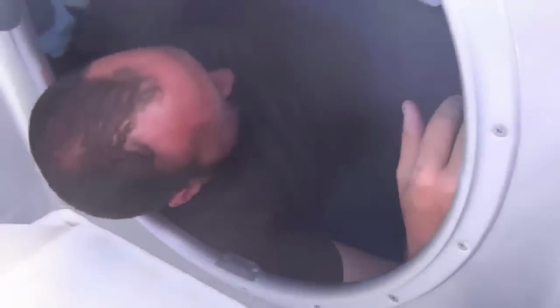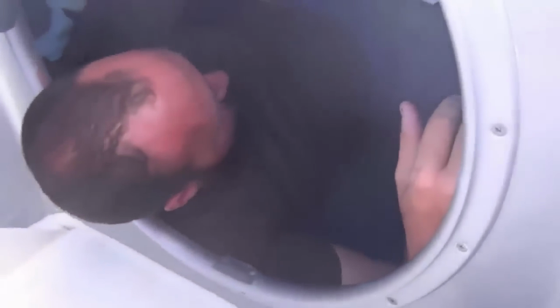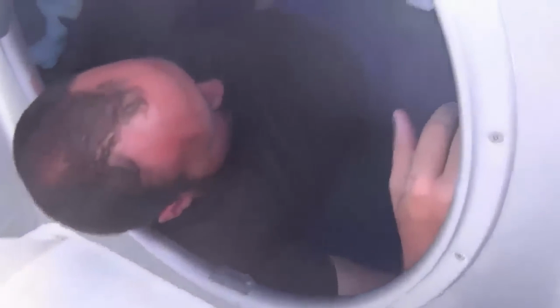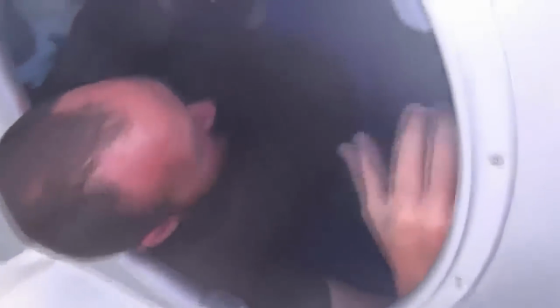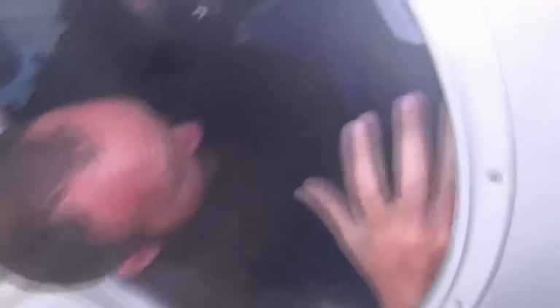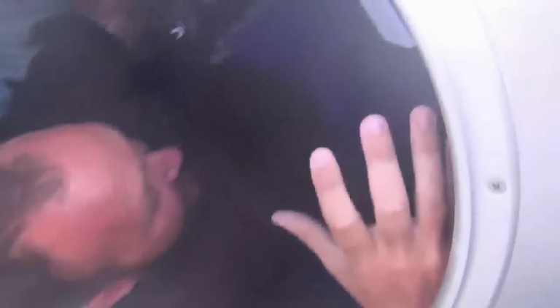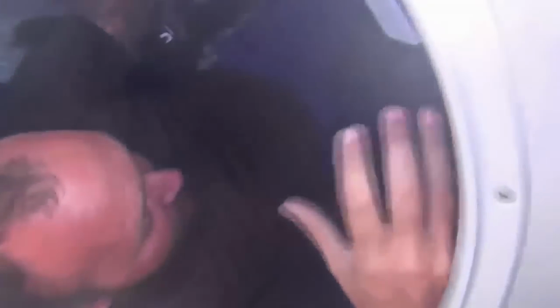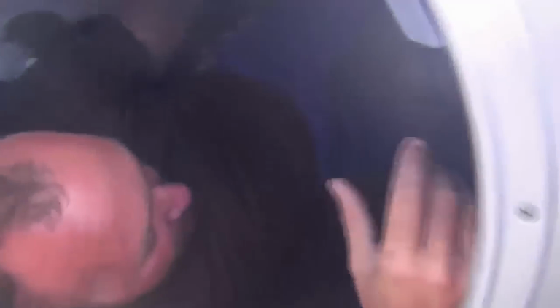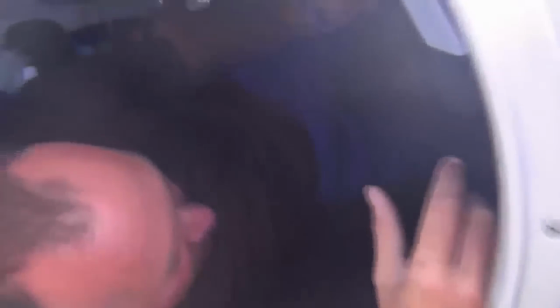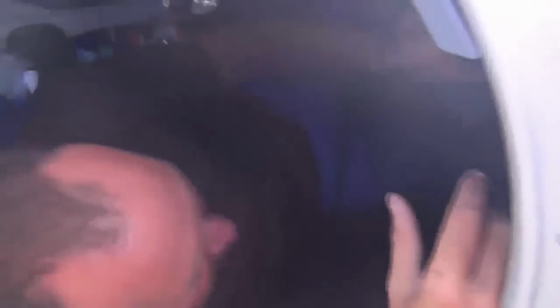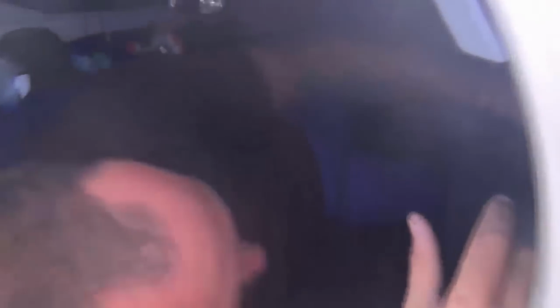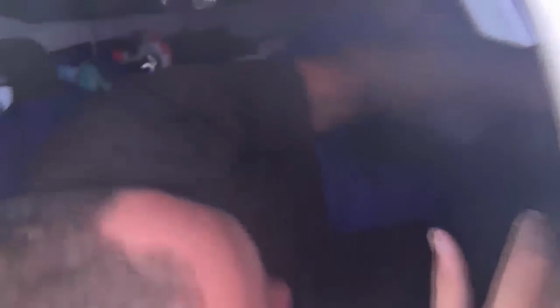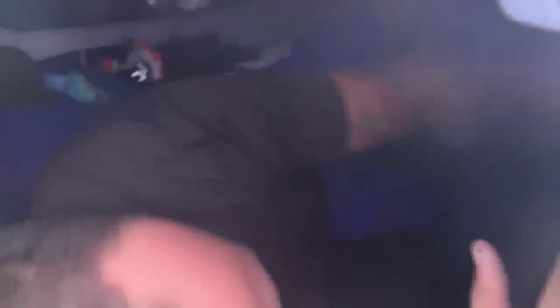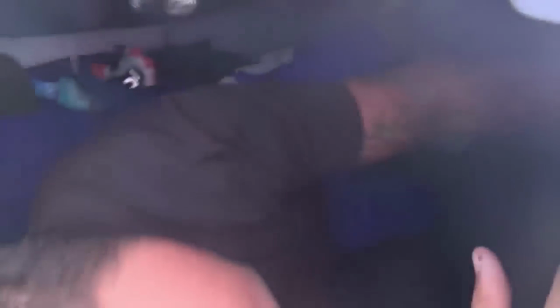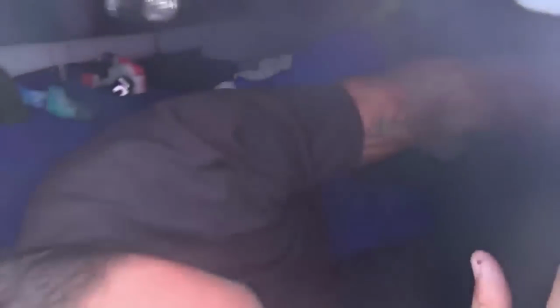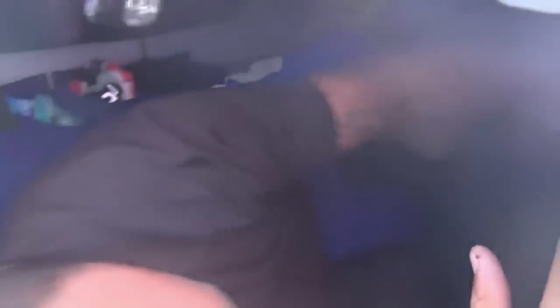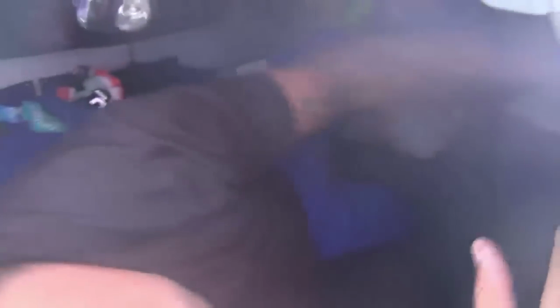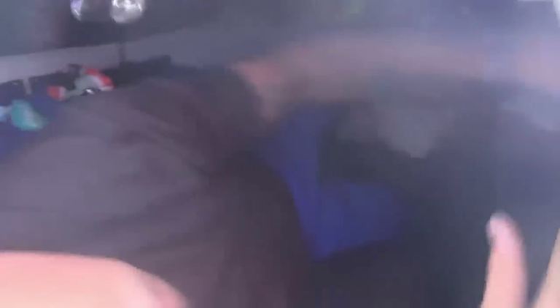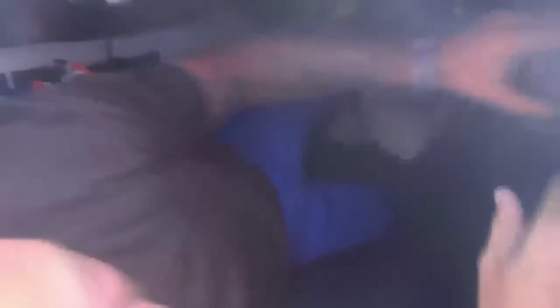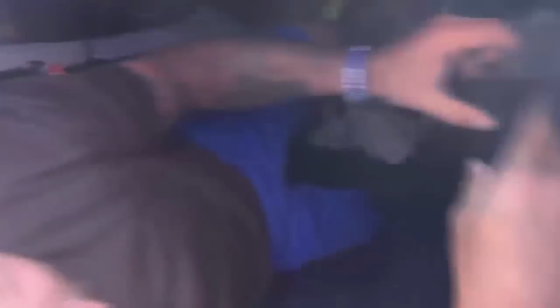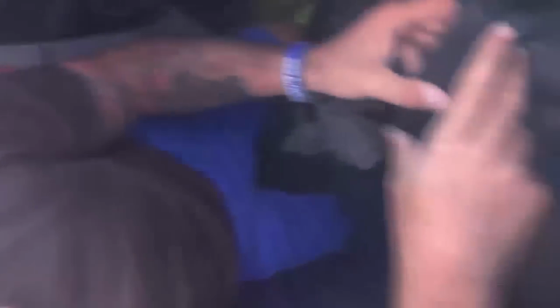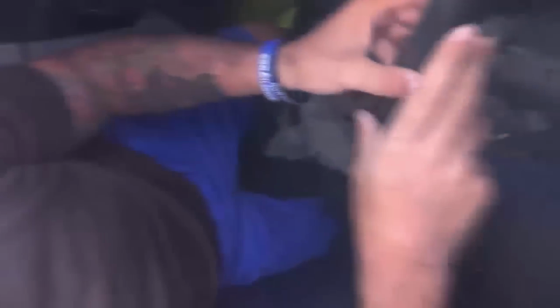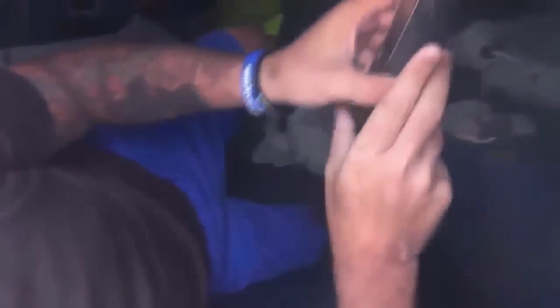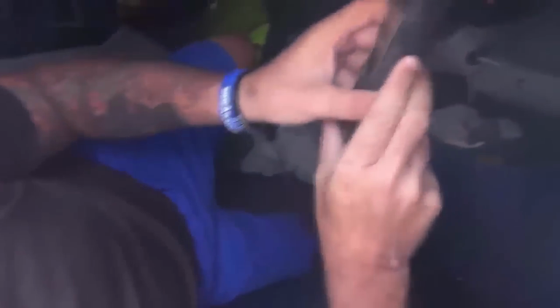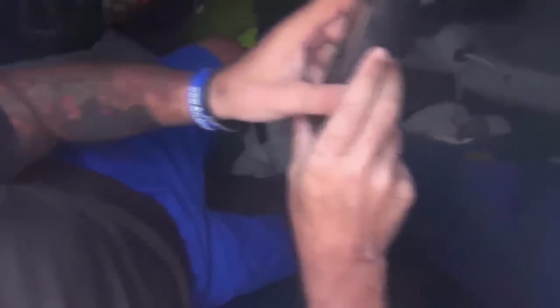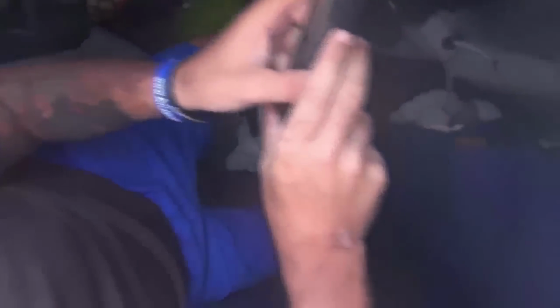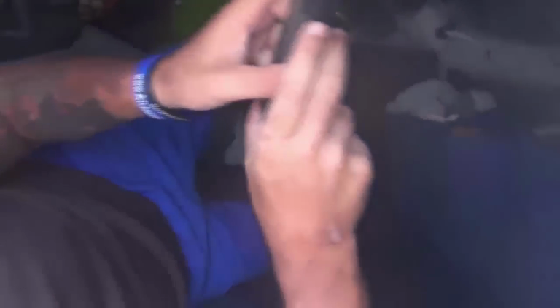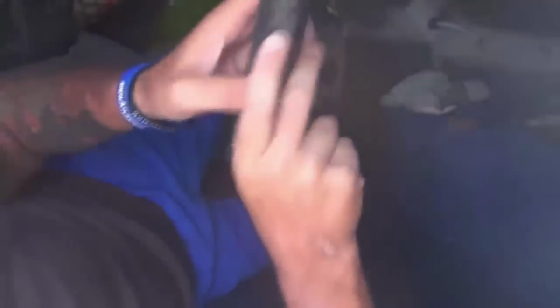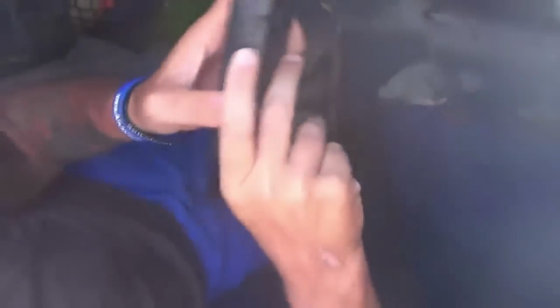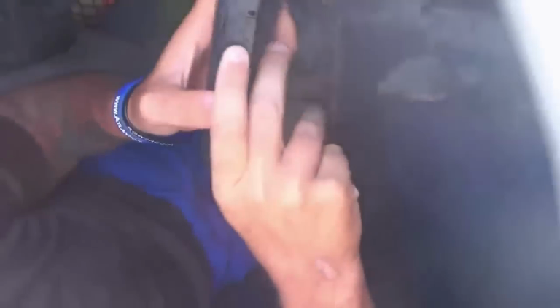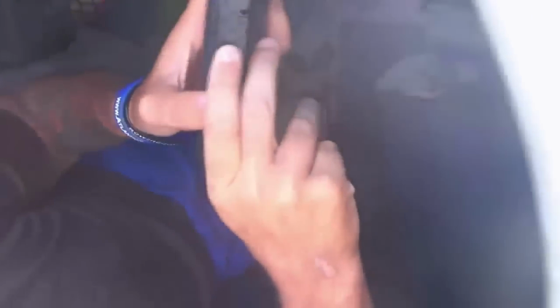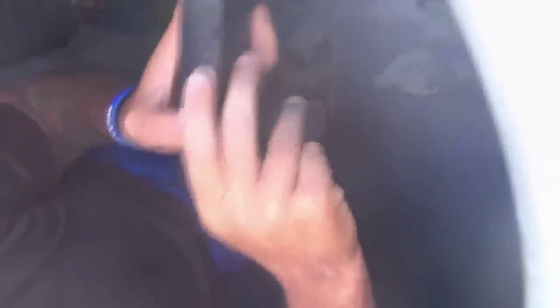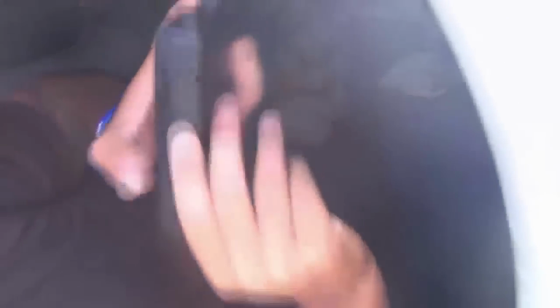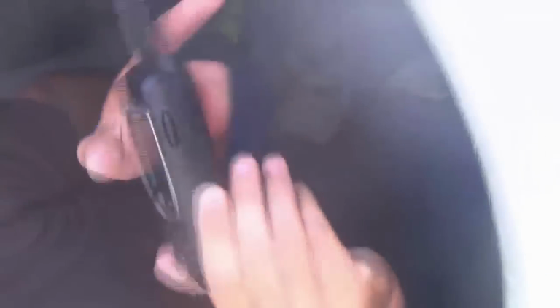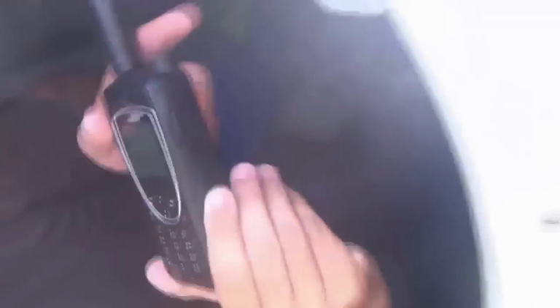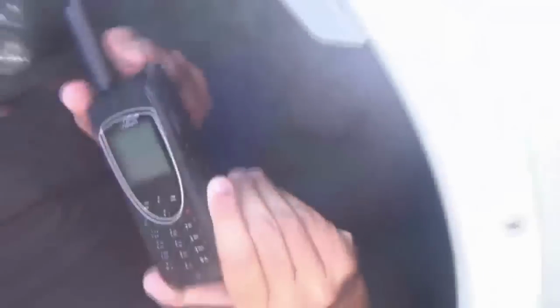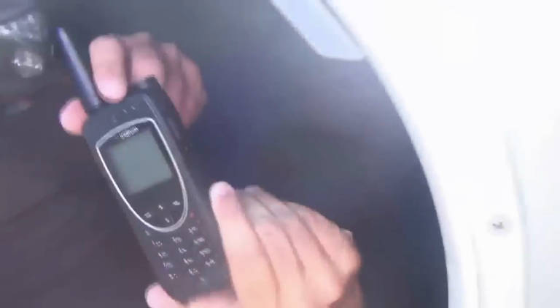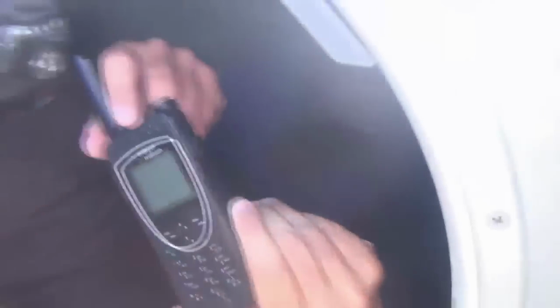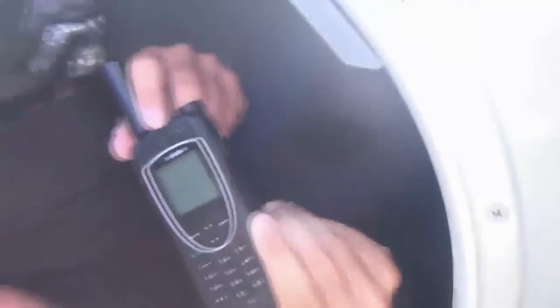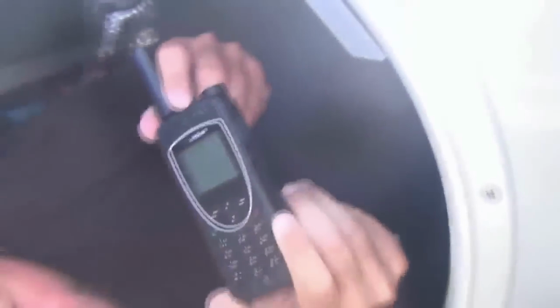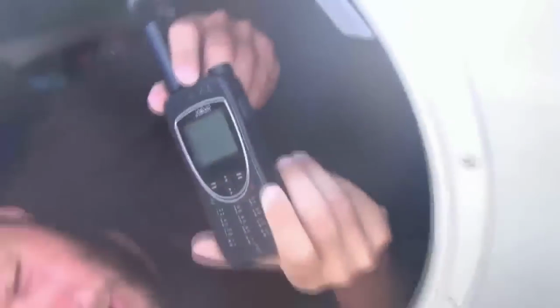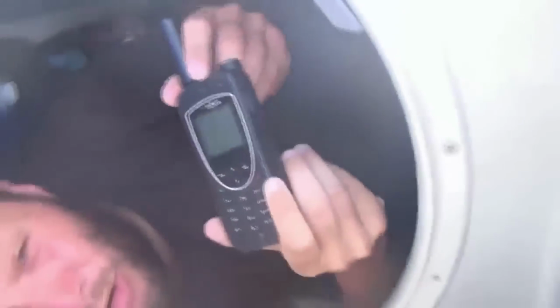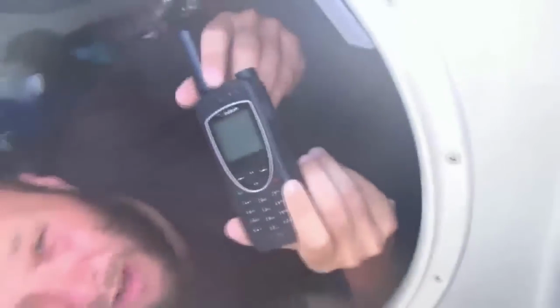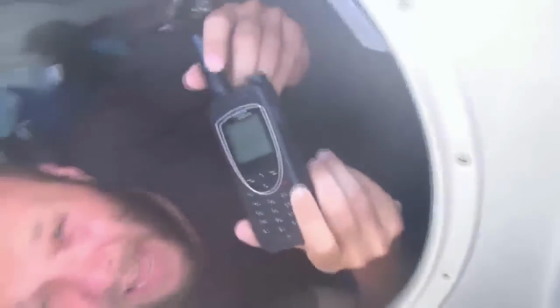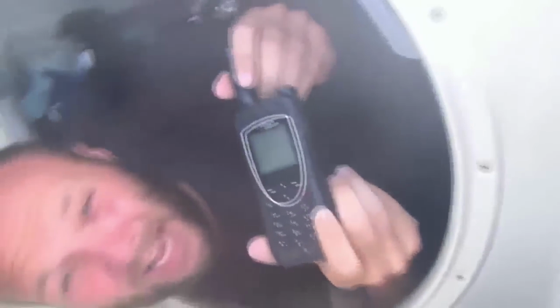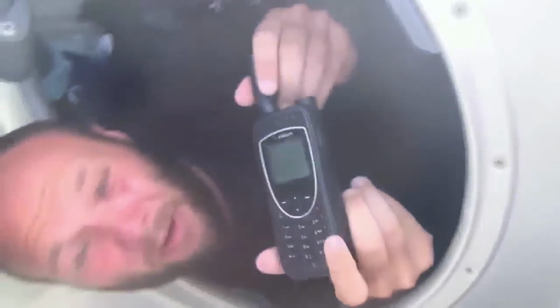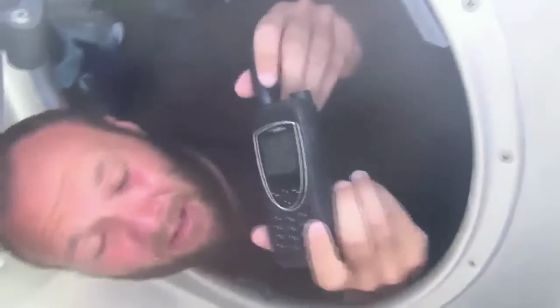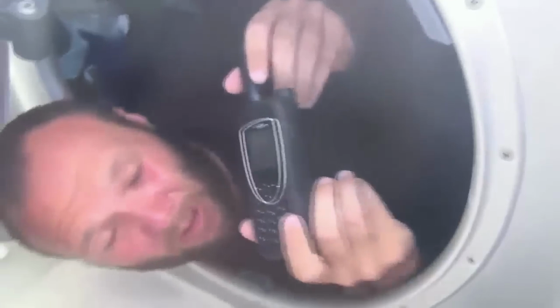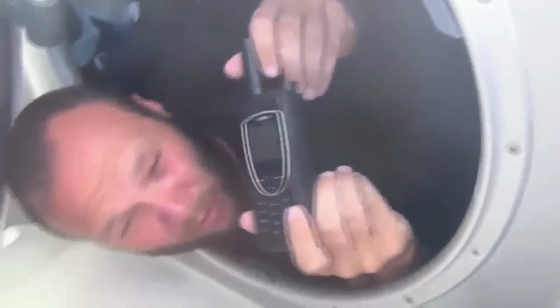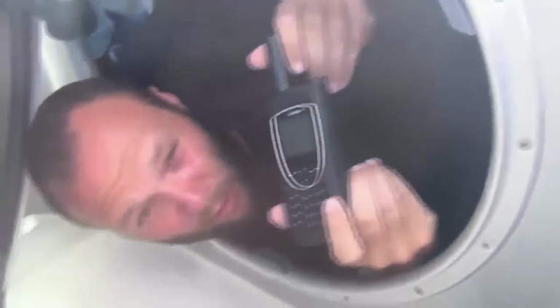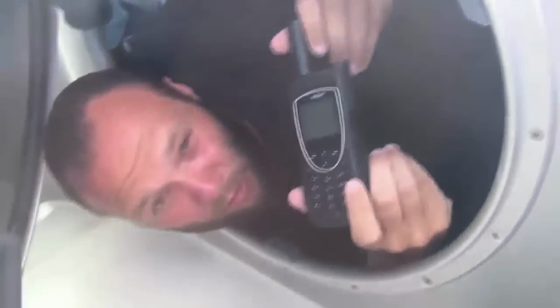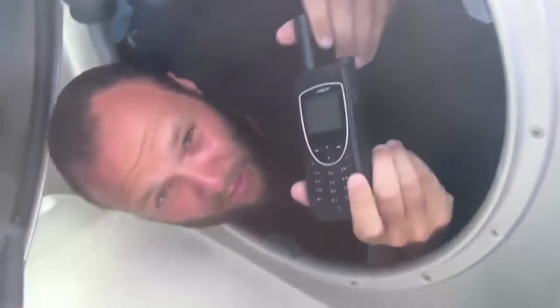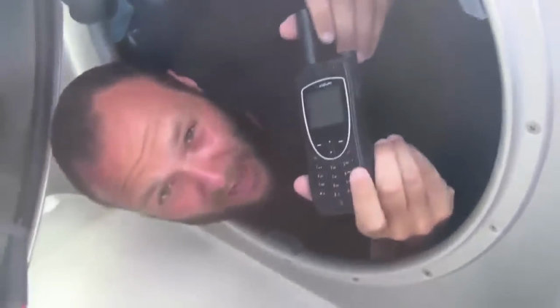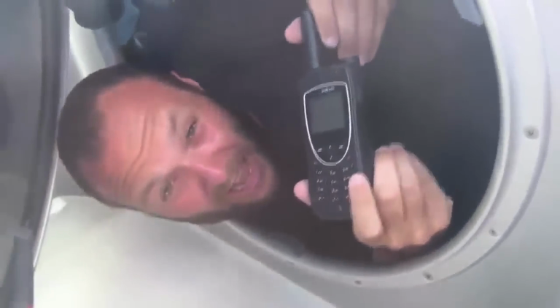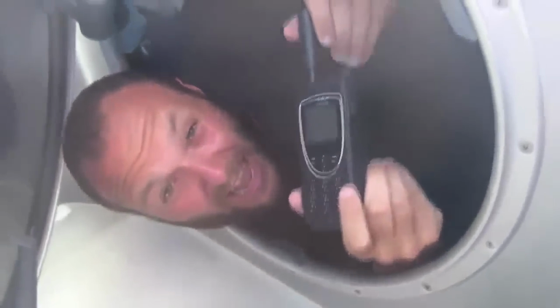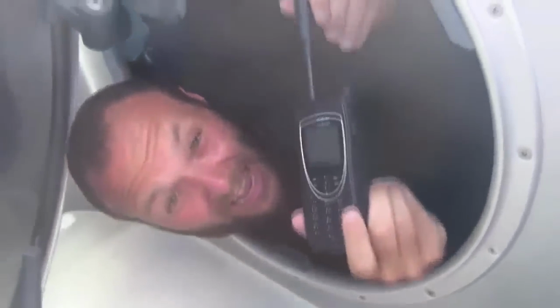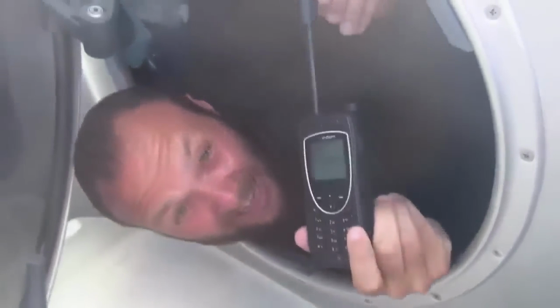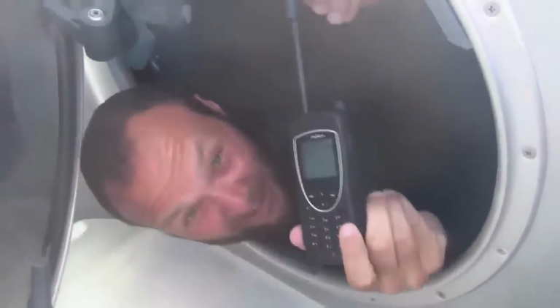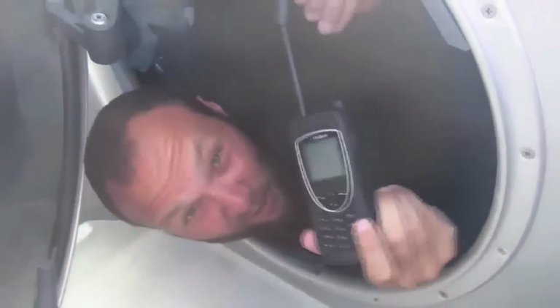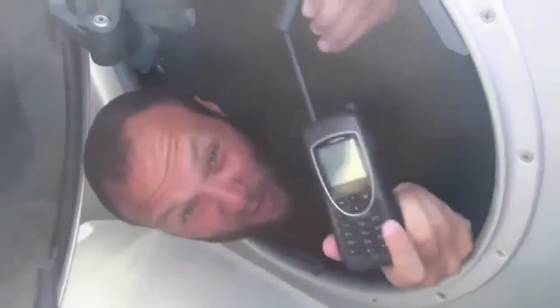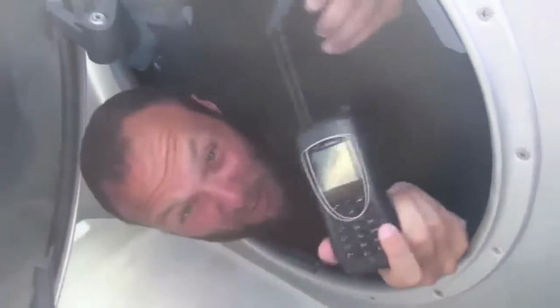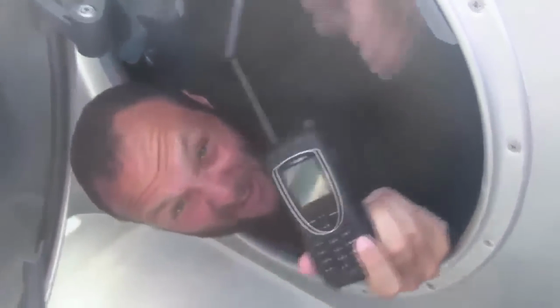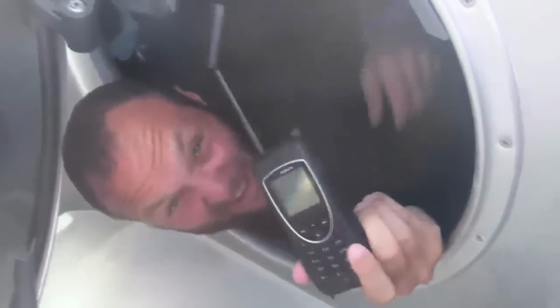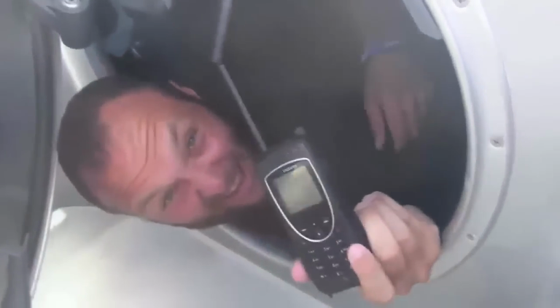In here we've got my built-in satellite phone. I can make a call anywhere in the world at any time of the day.